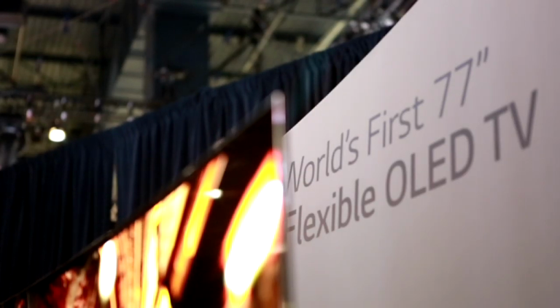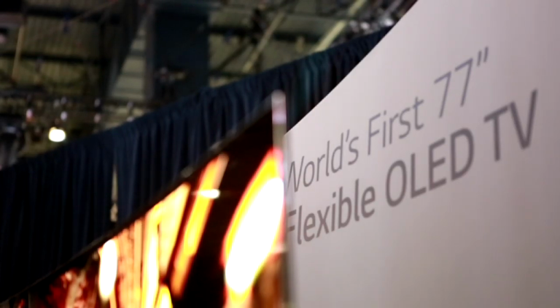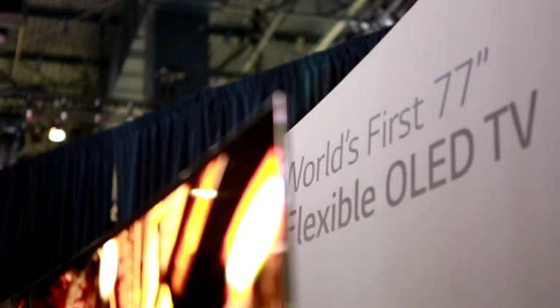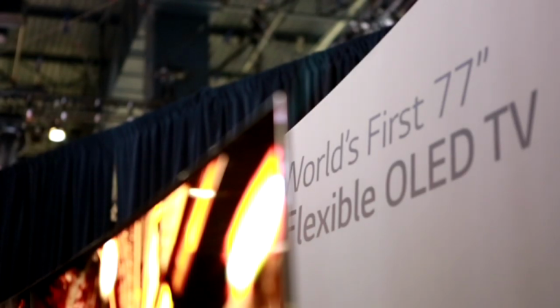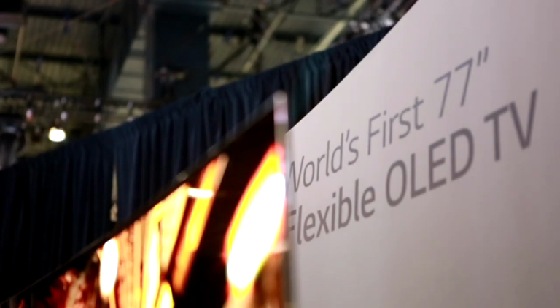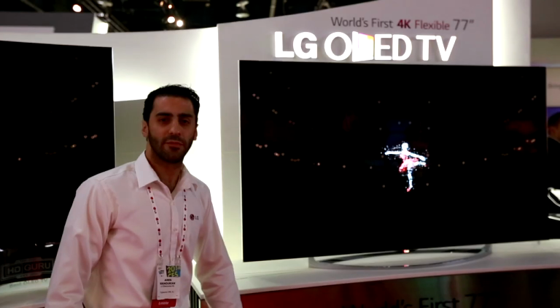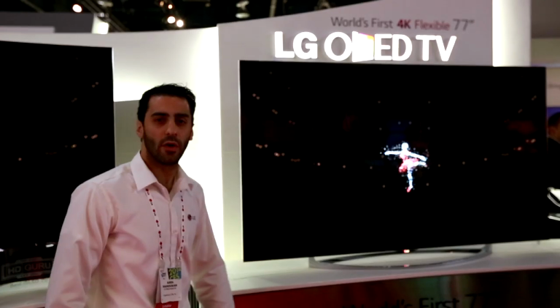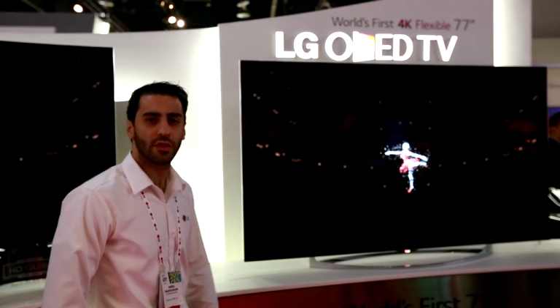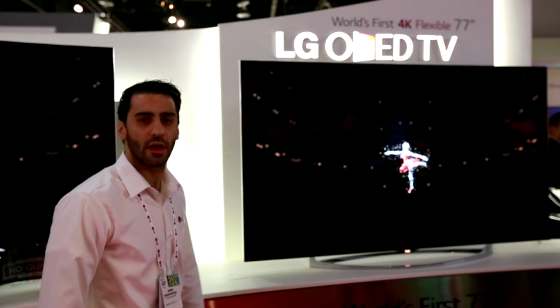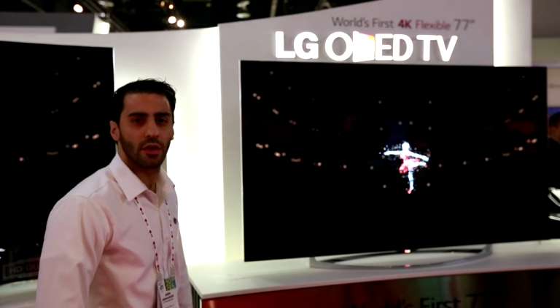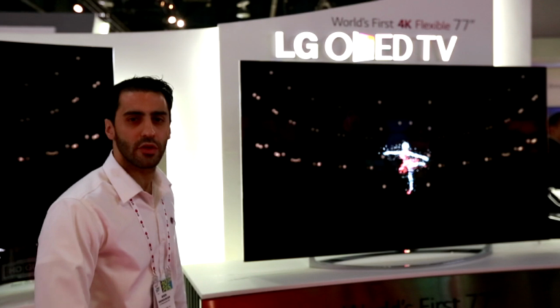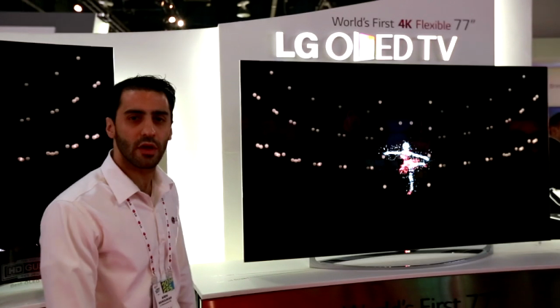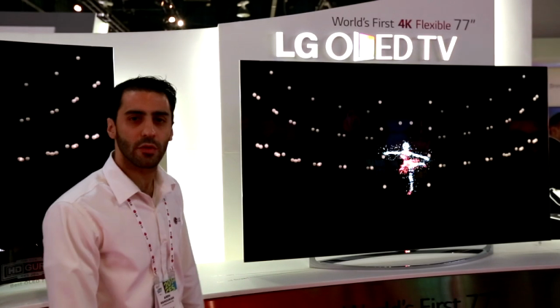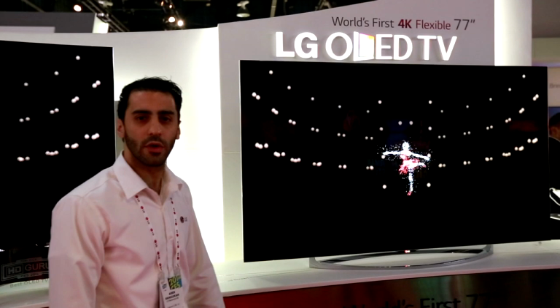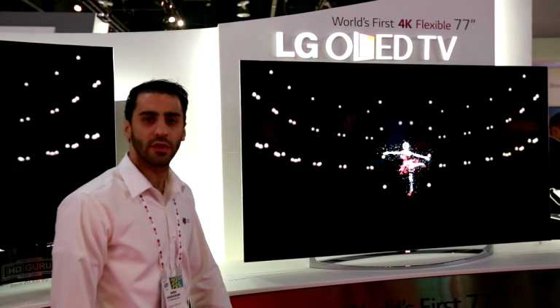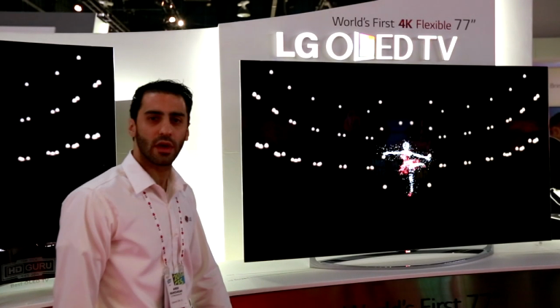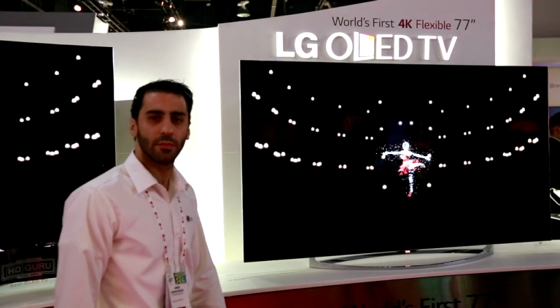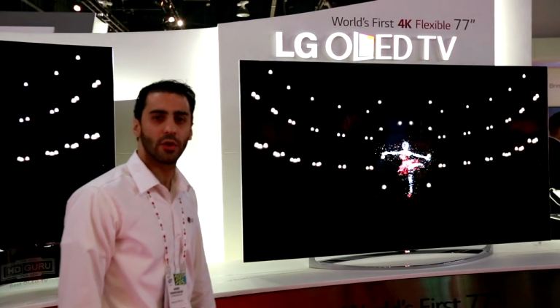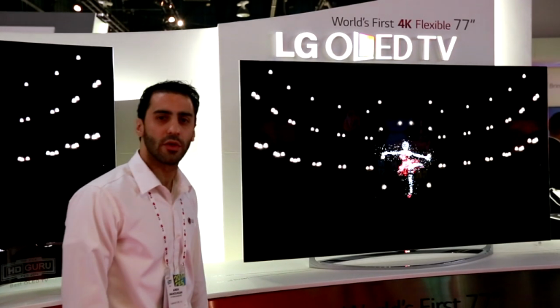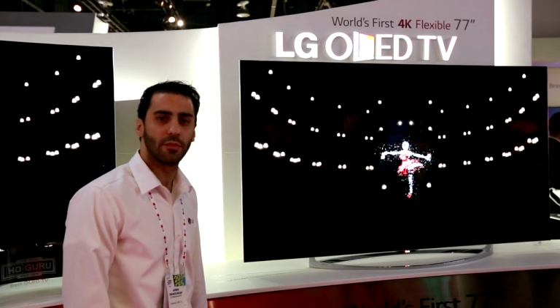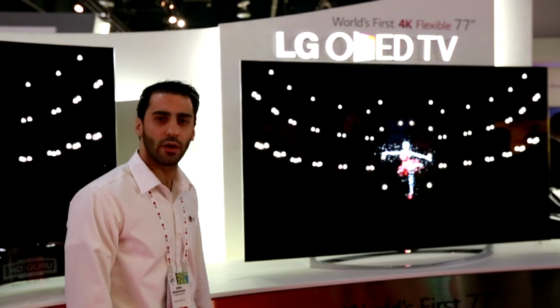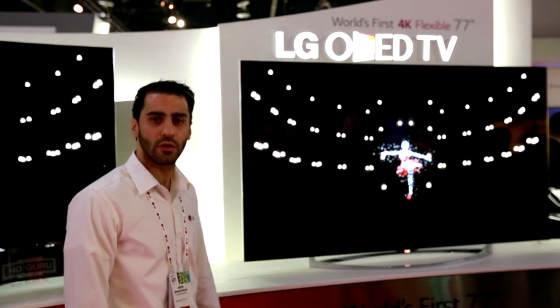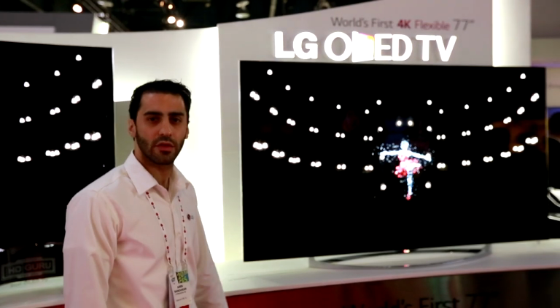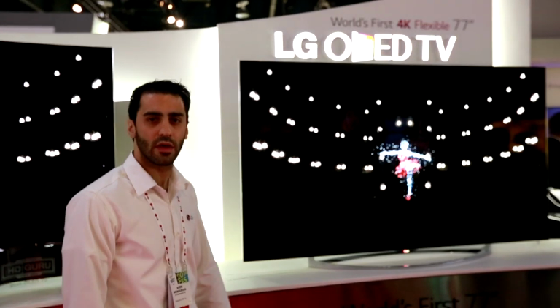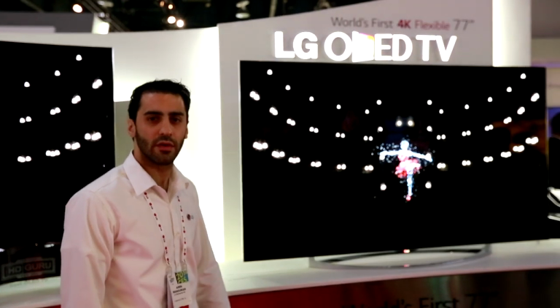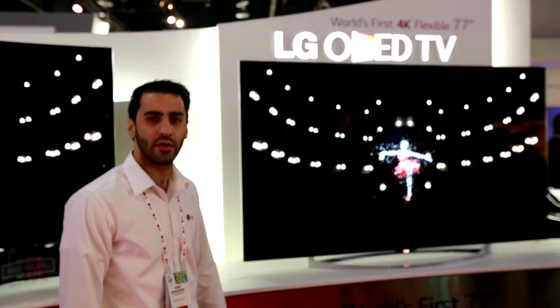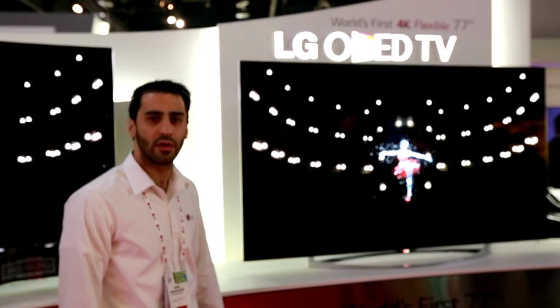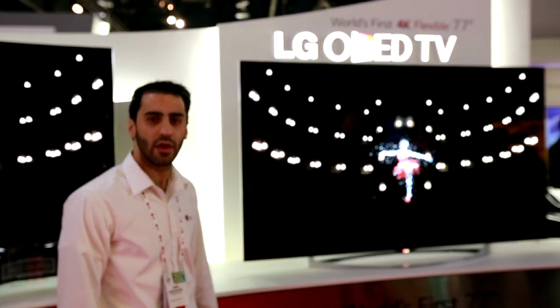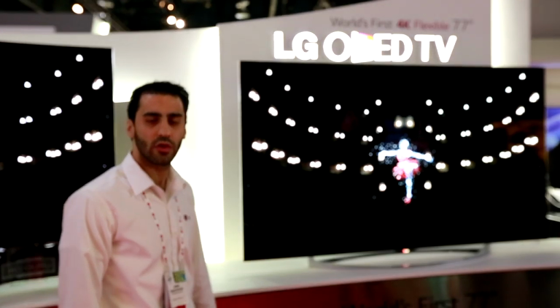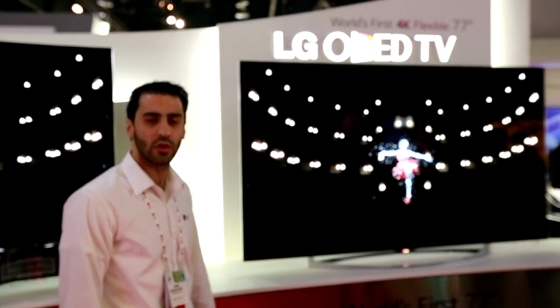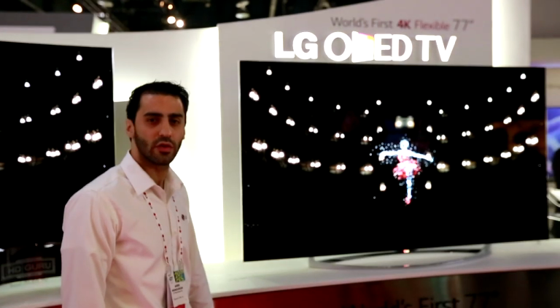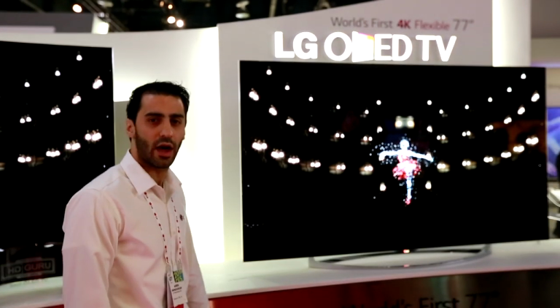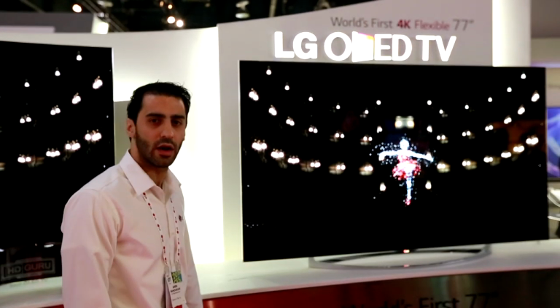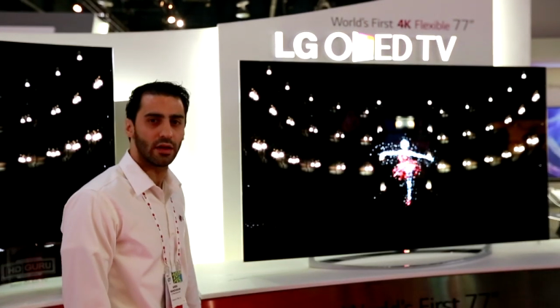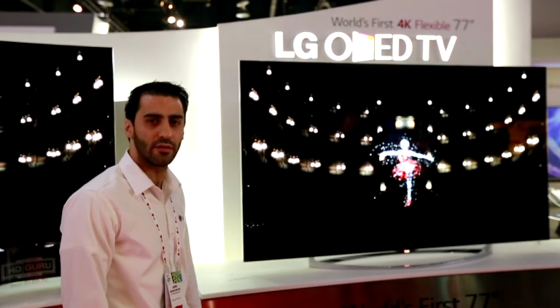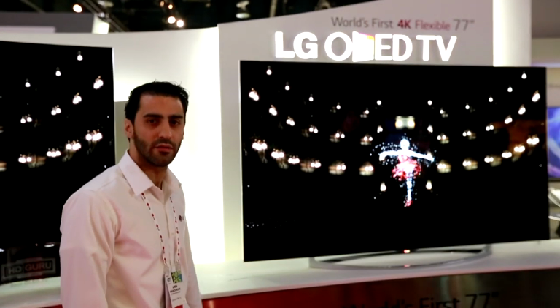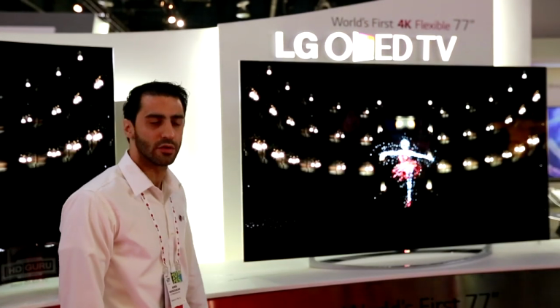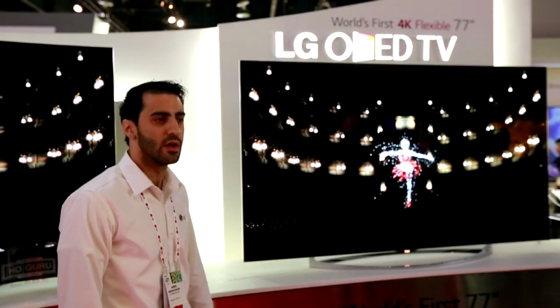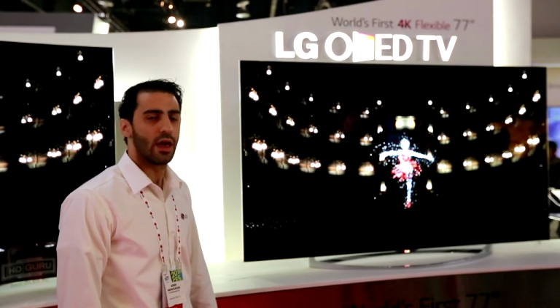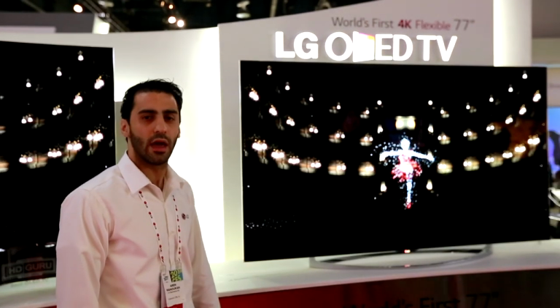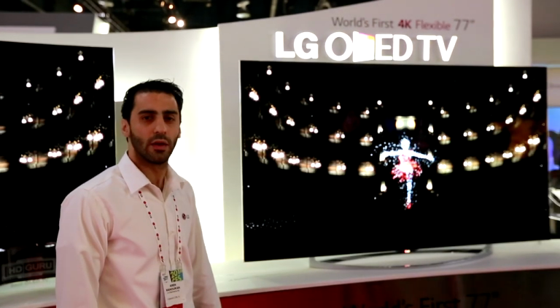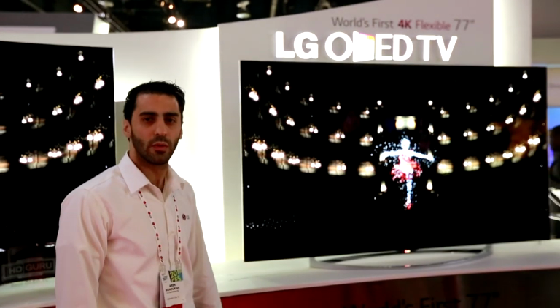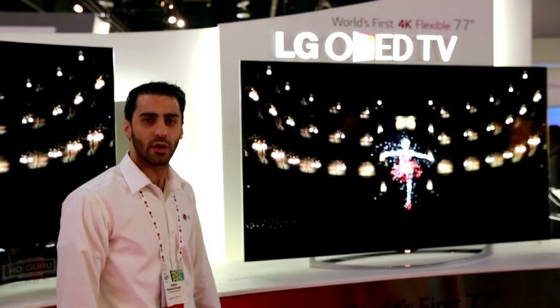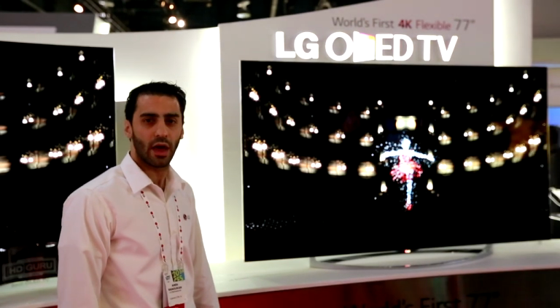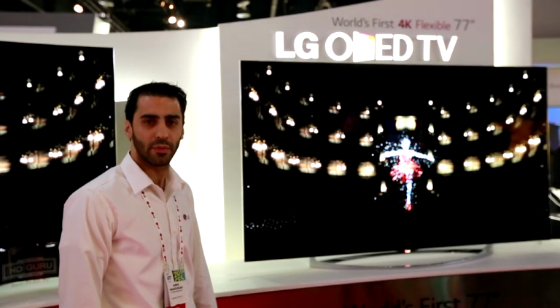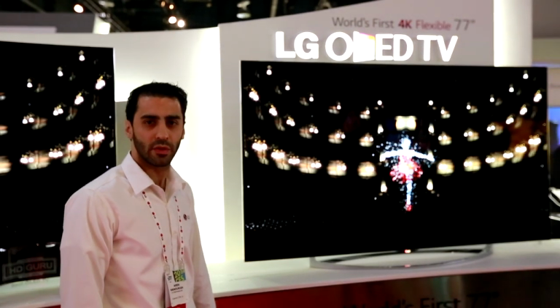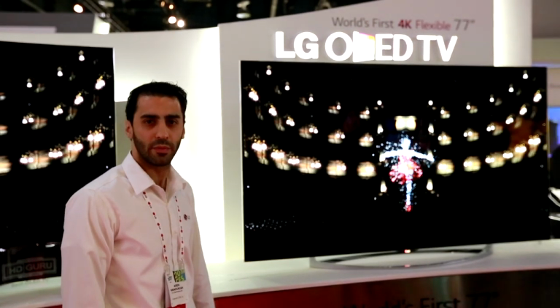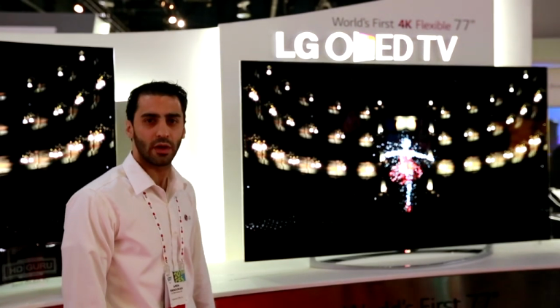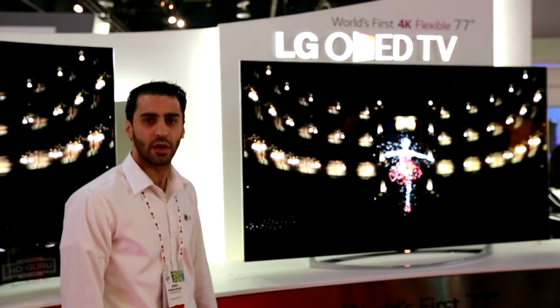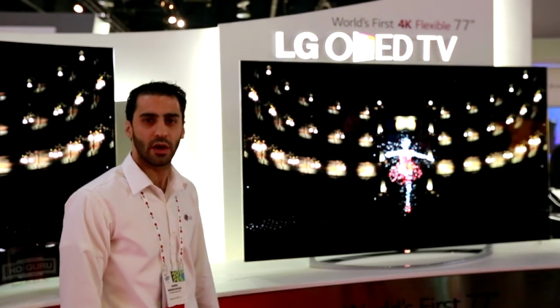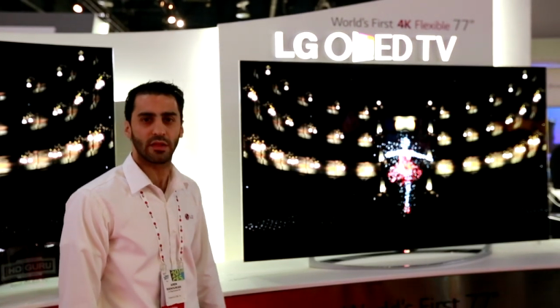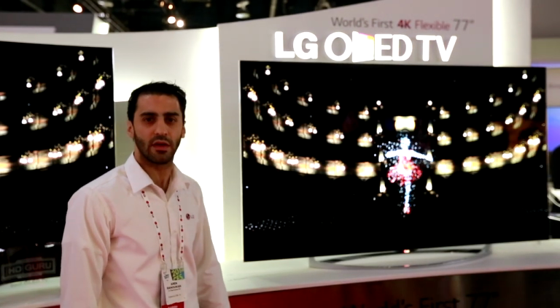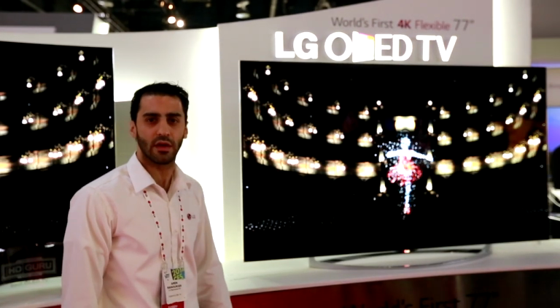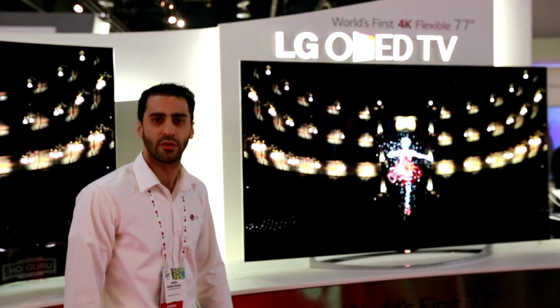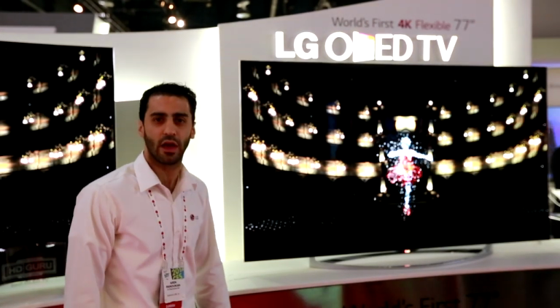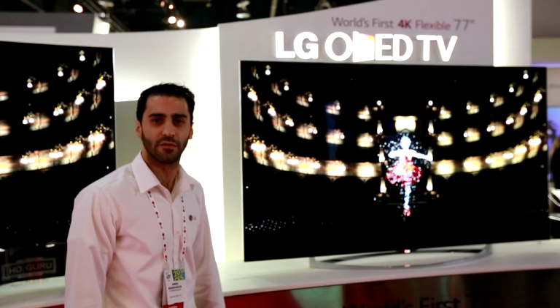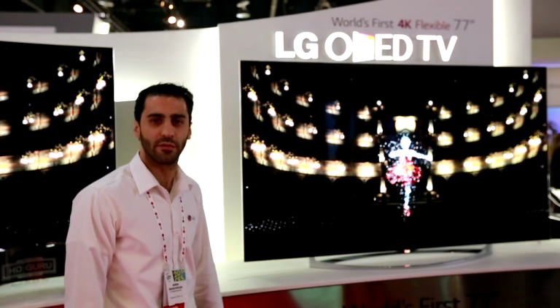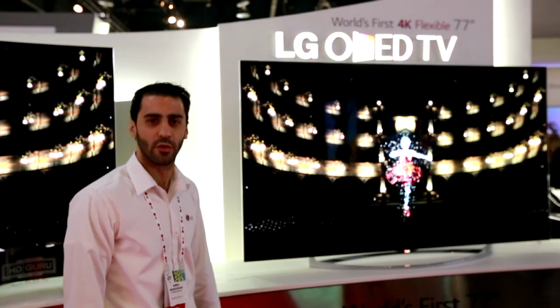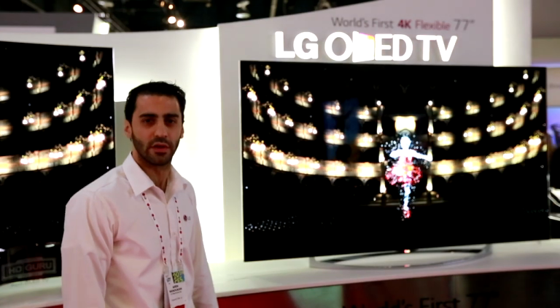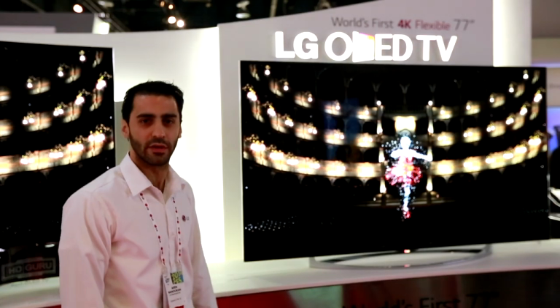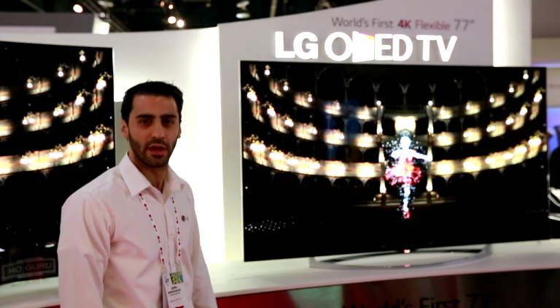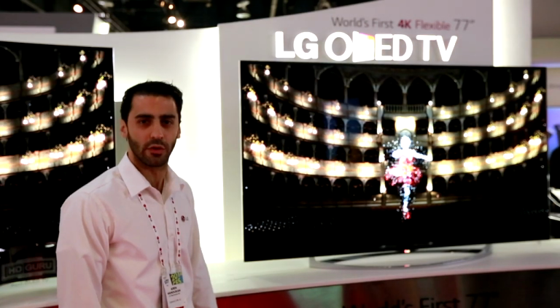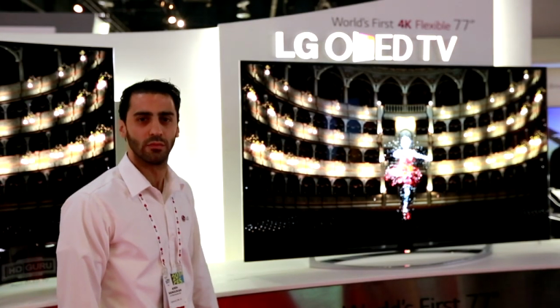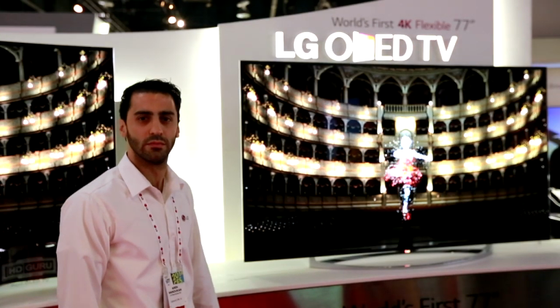There you have it, folks. LG has once again pushed the boundaries of innovation to higher levels and we are happy to be here and see you in 2014. Thank you.